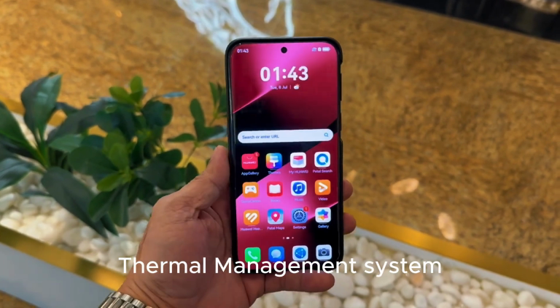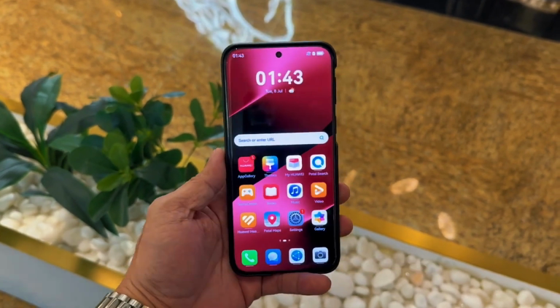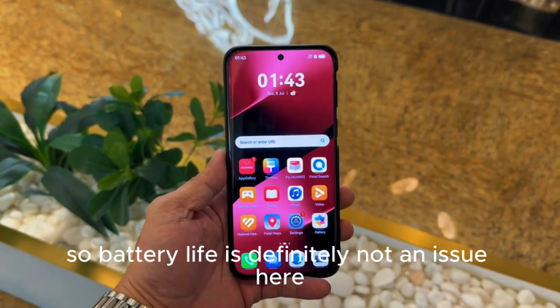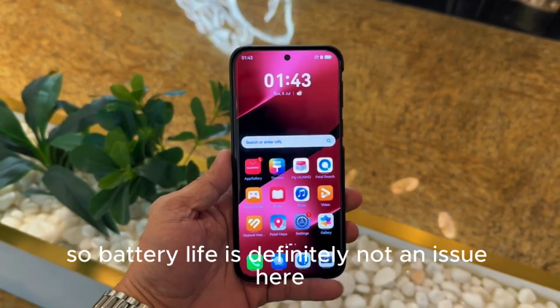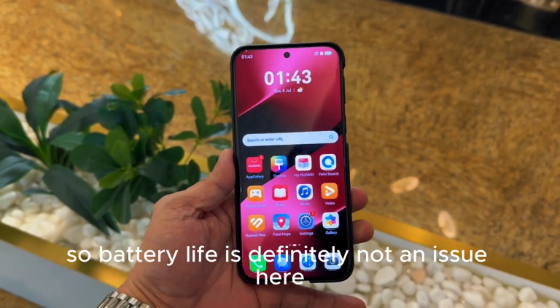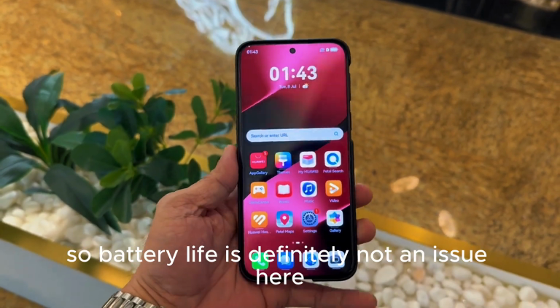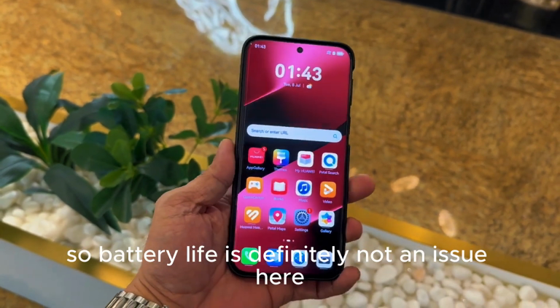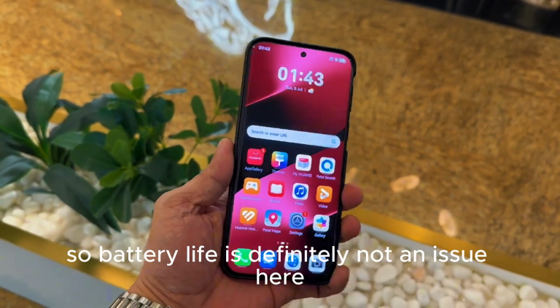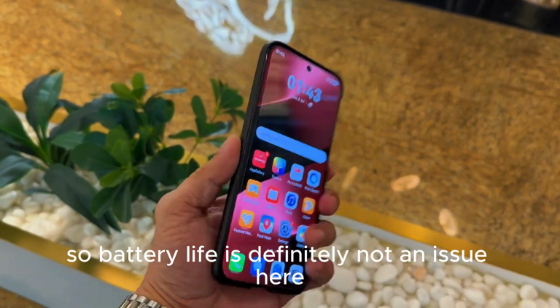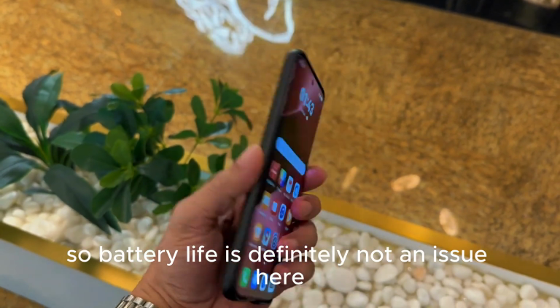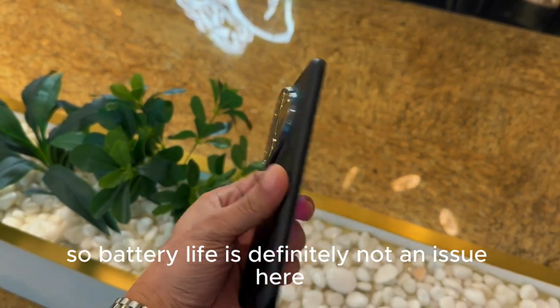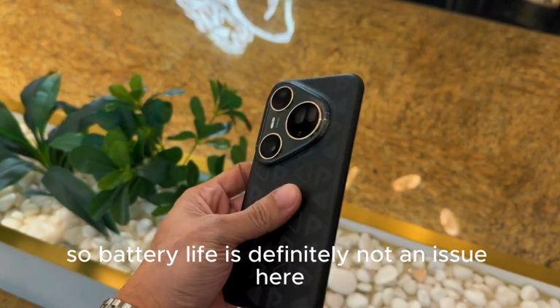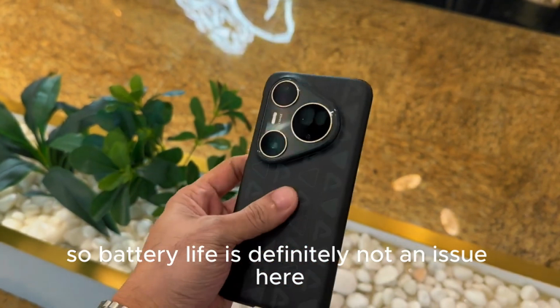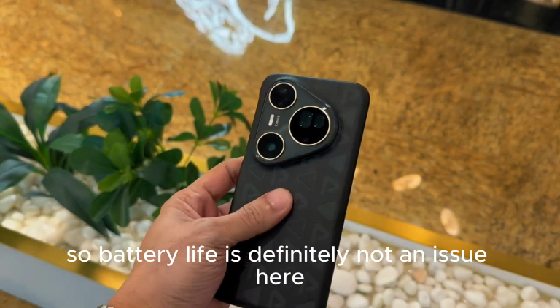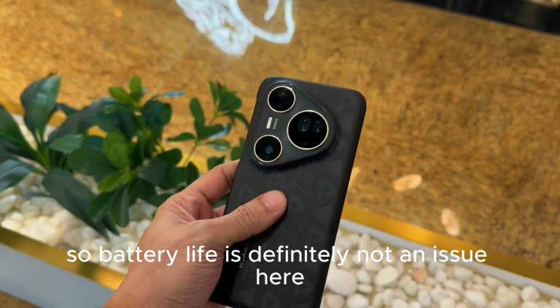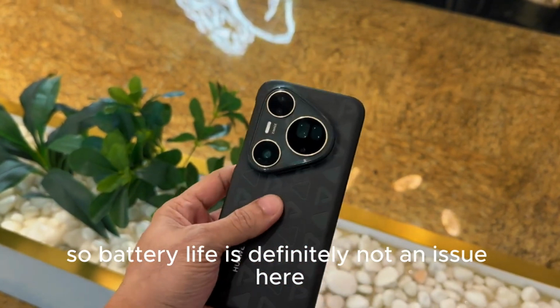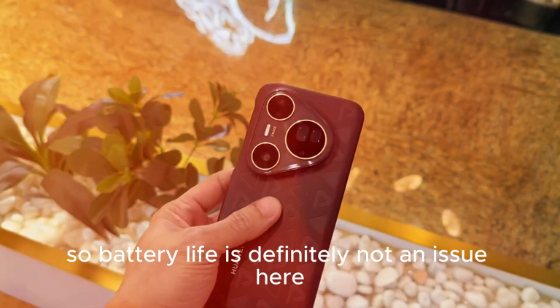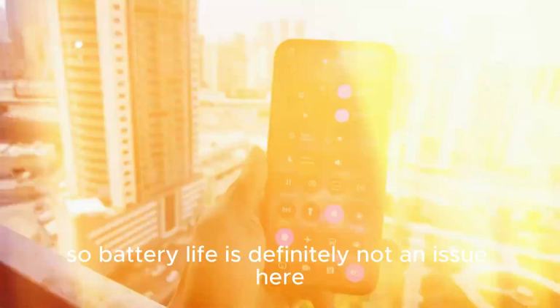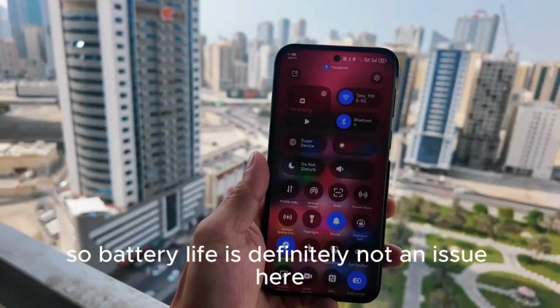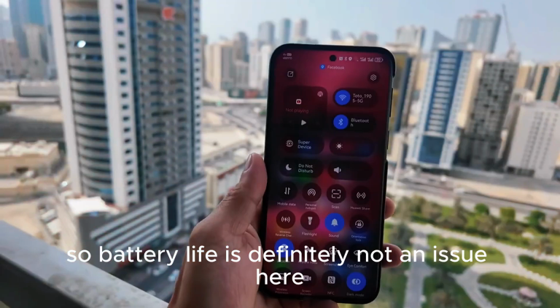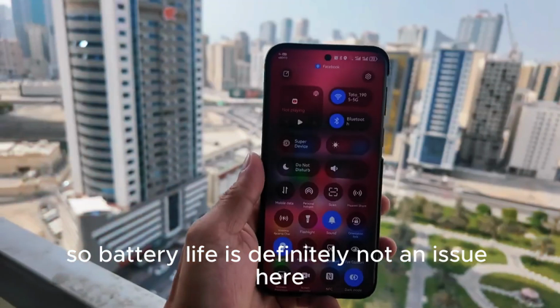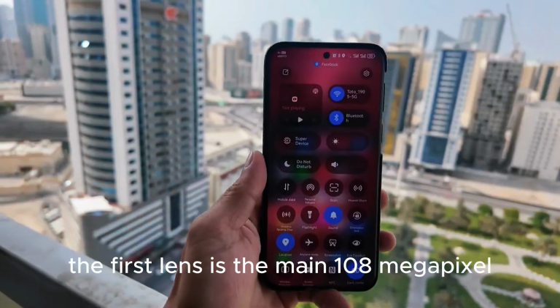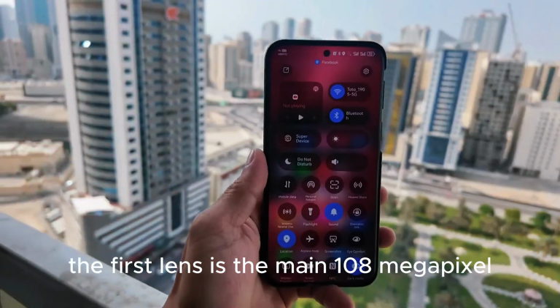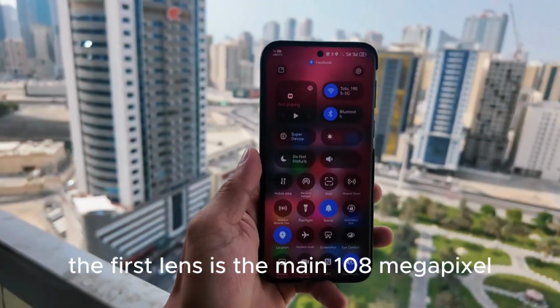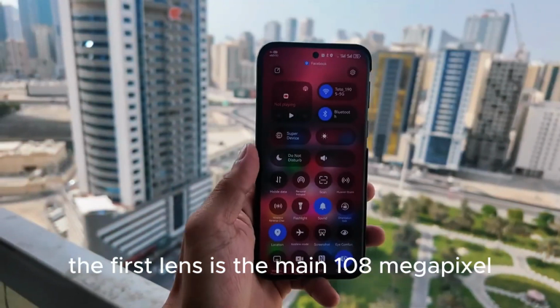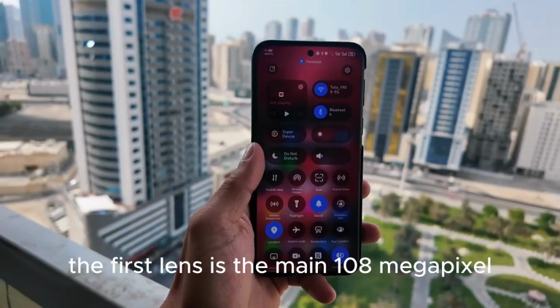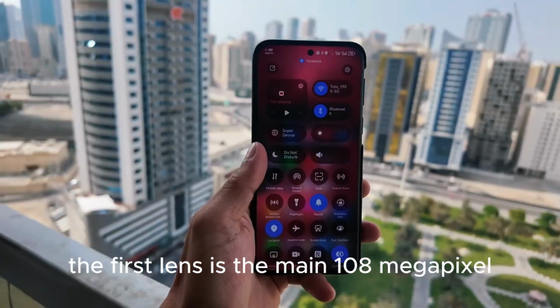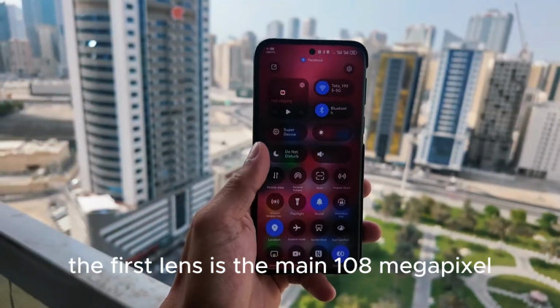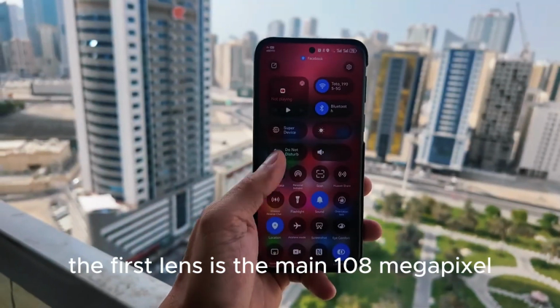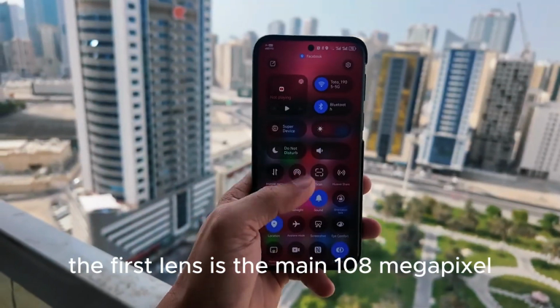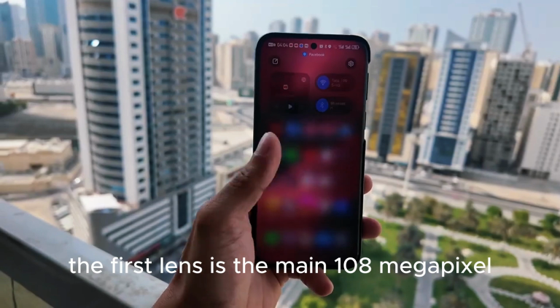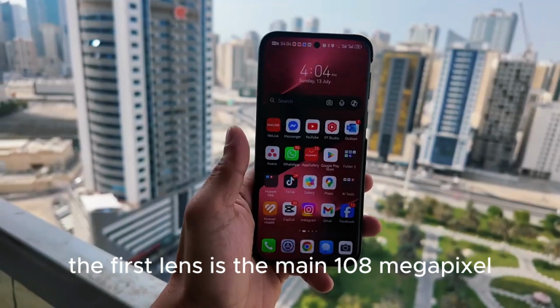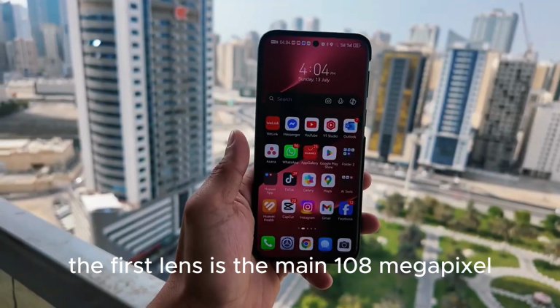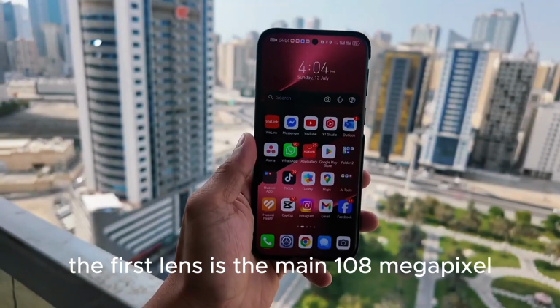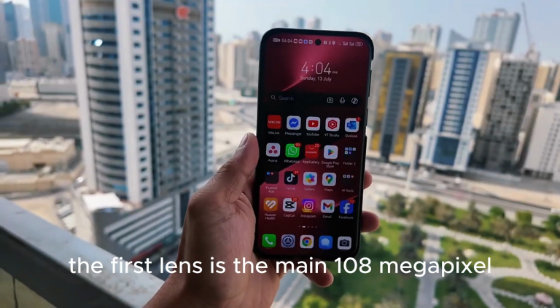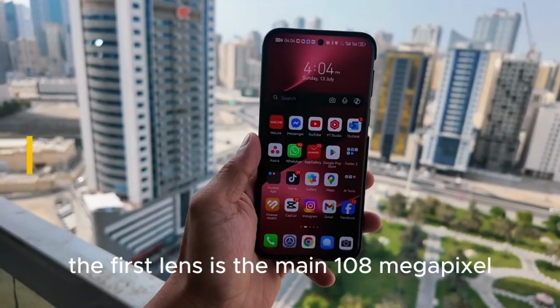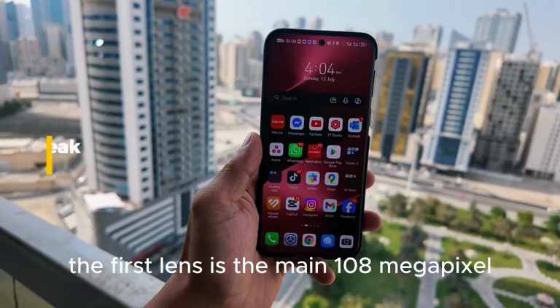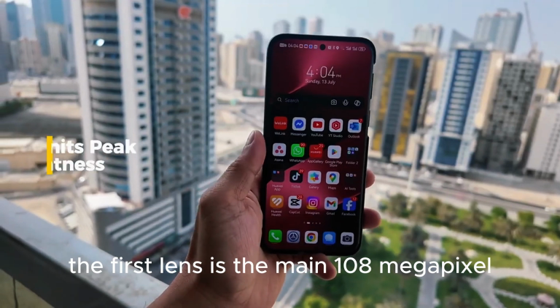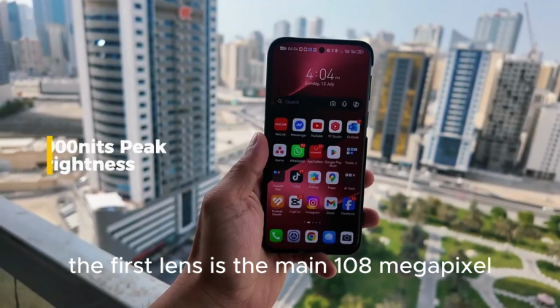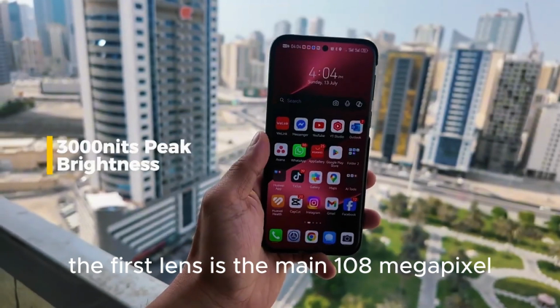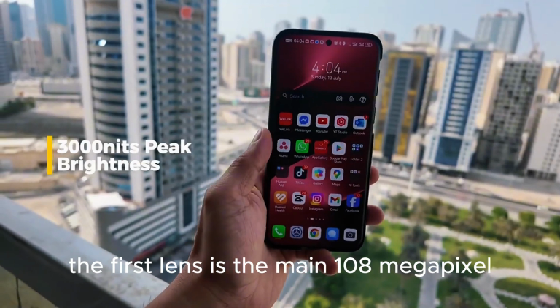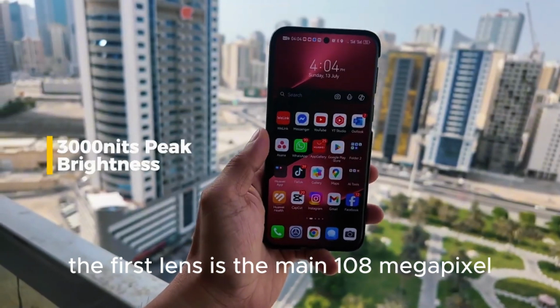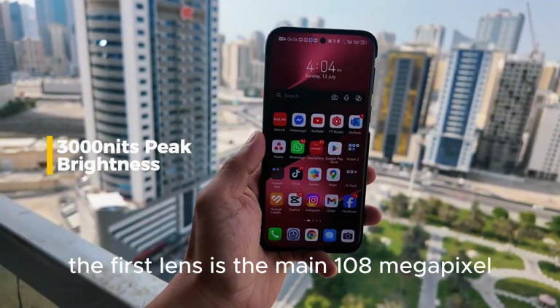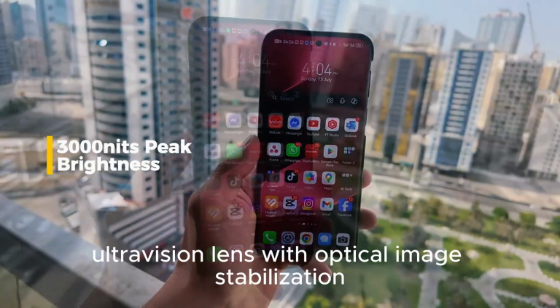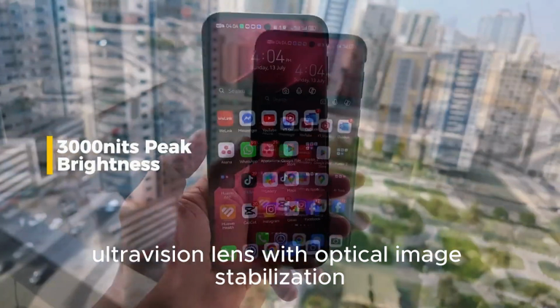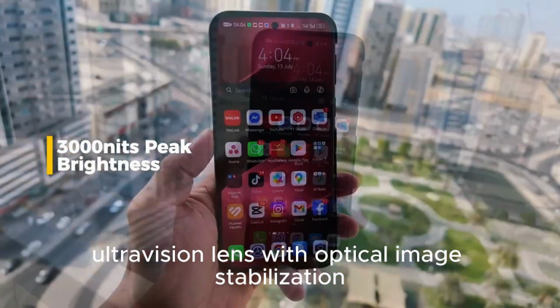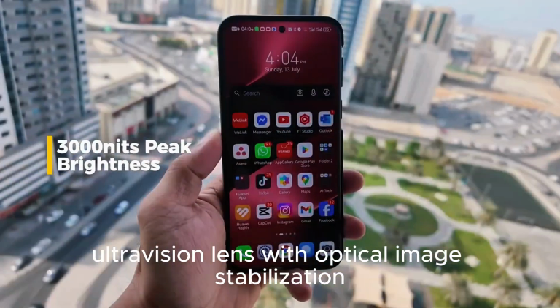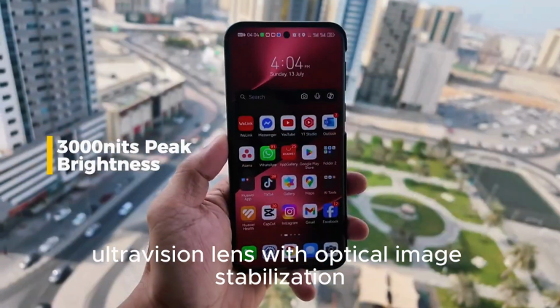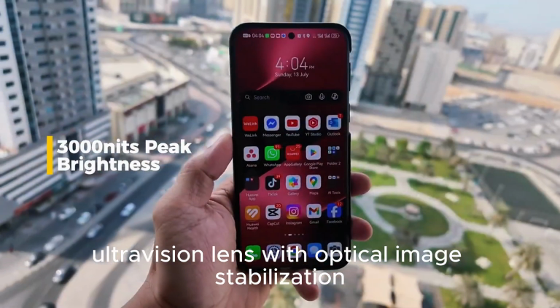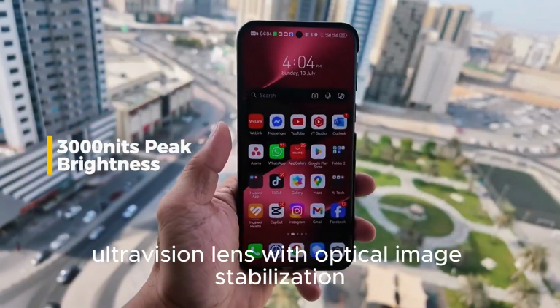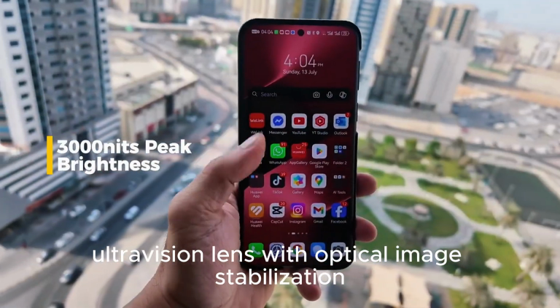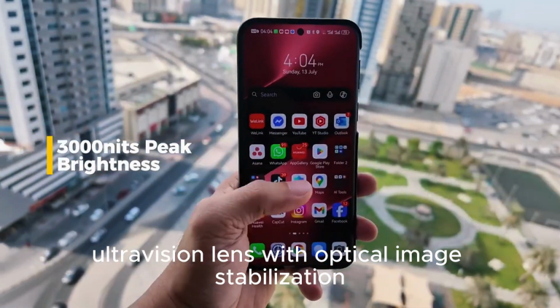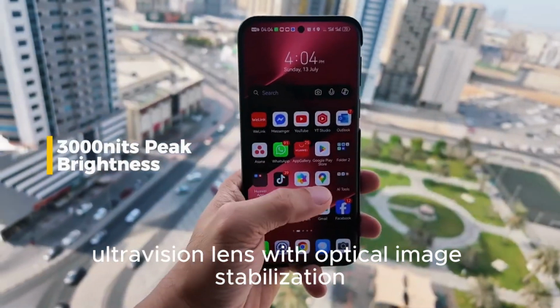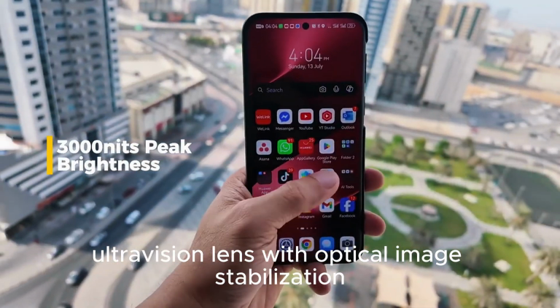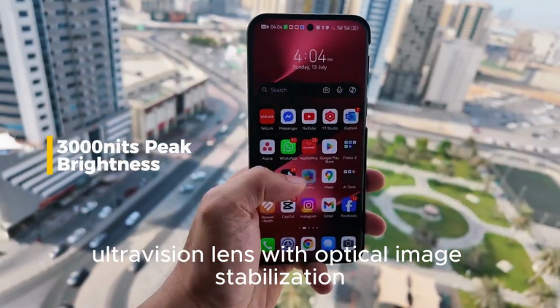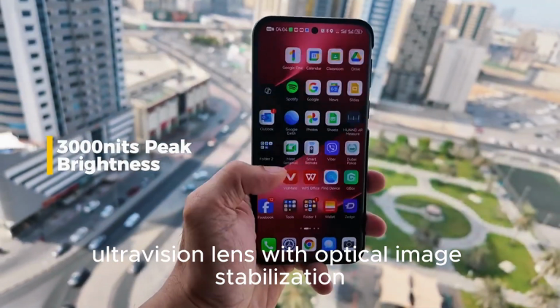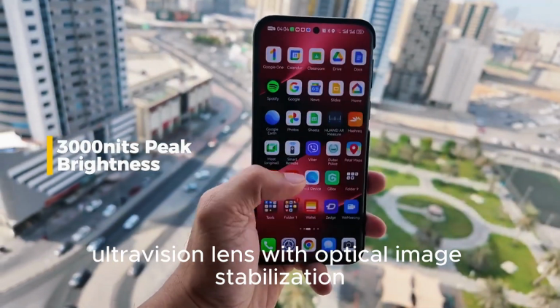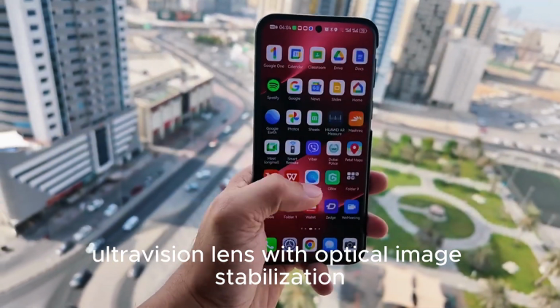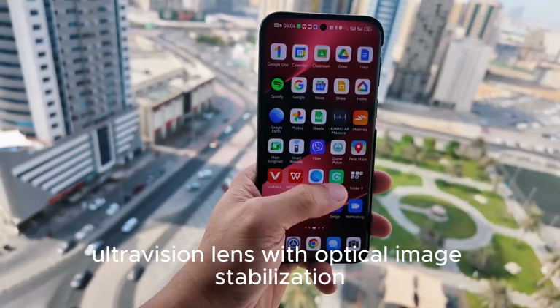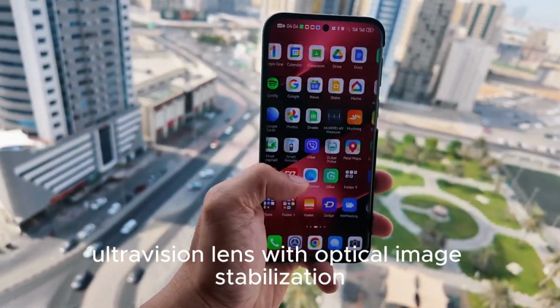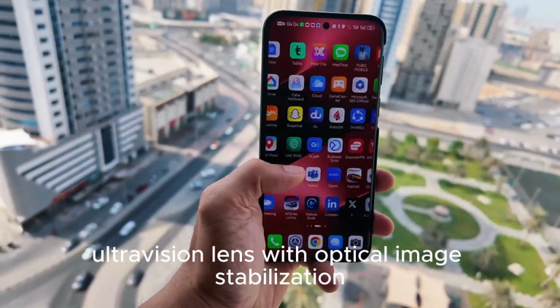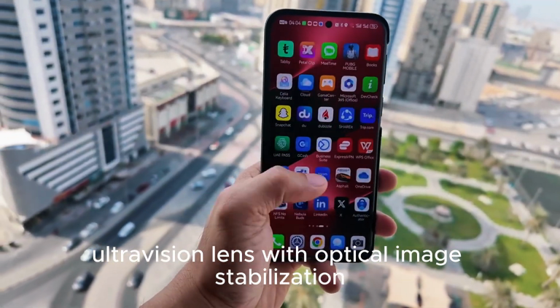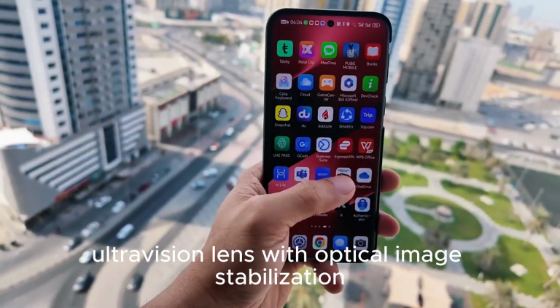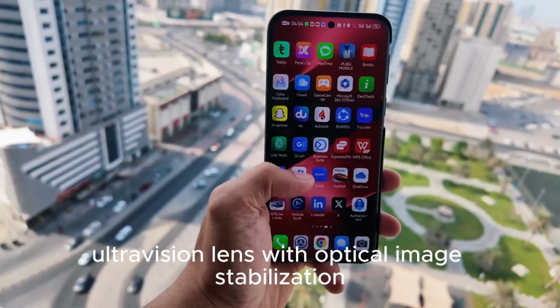Battery life is definitely not an issue here. The first lens is the main 108-megapixel ultra vision lens with optical image stabilization.